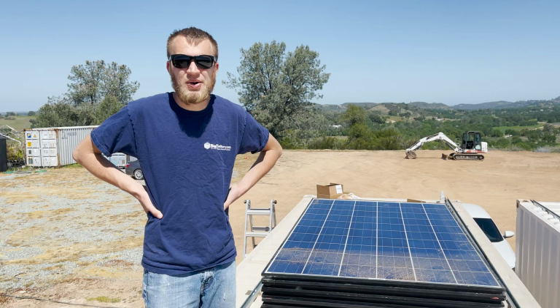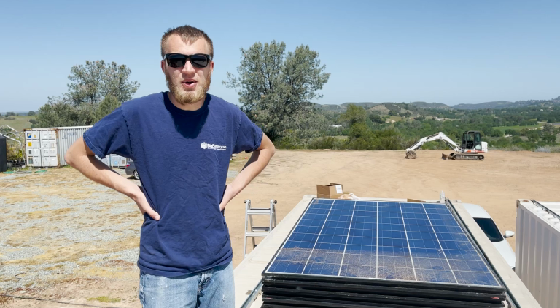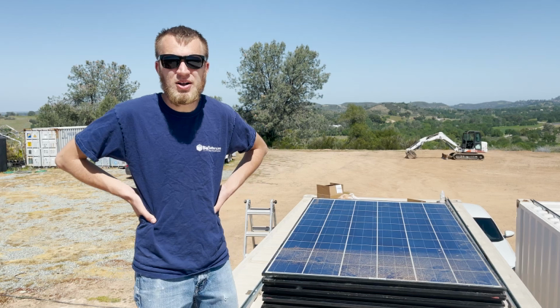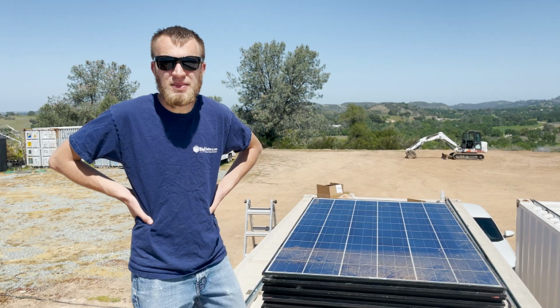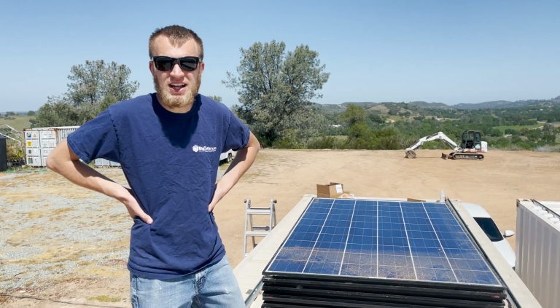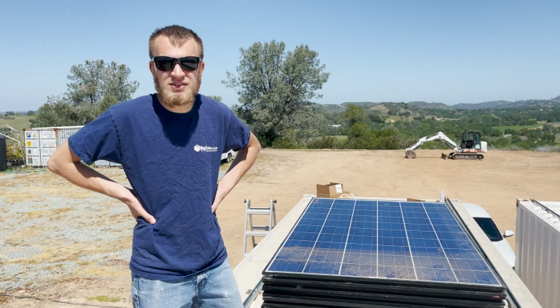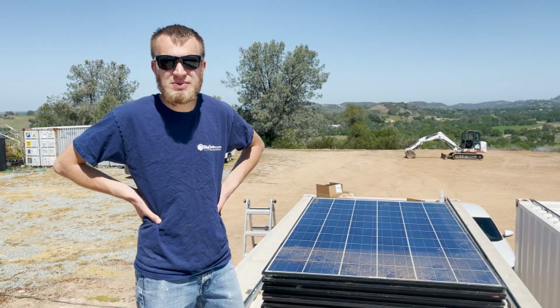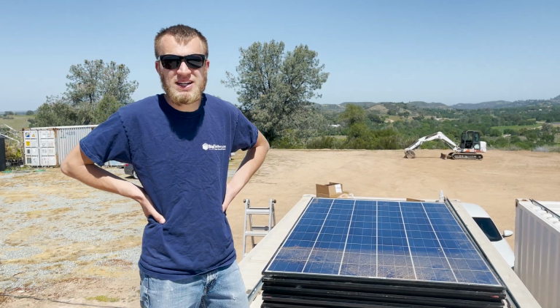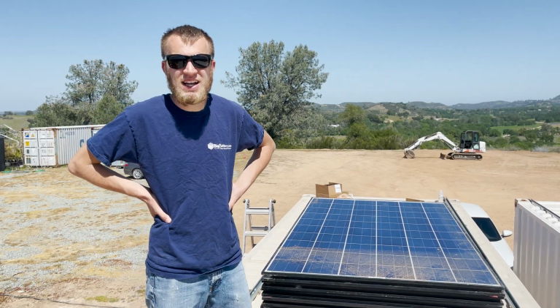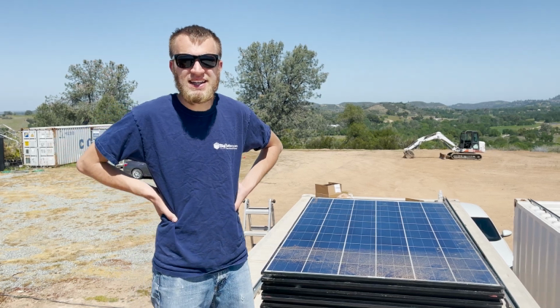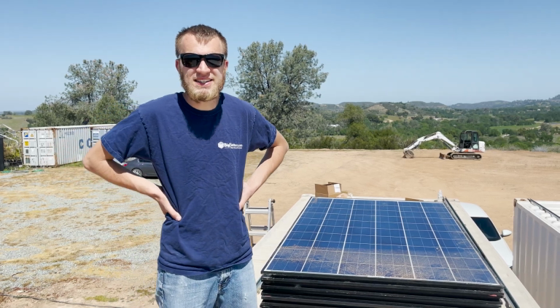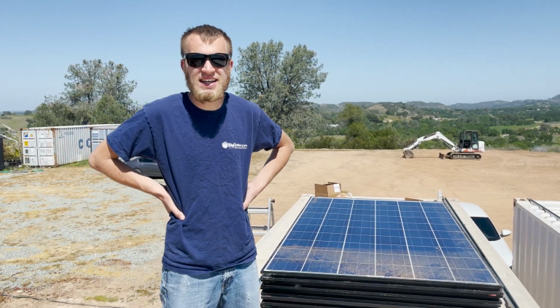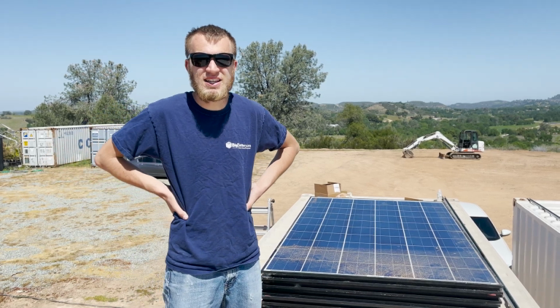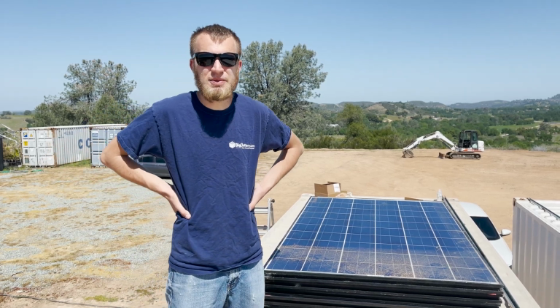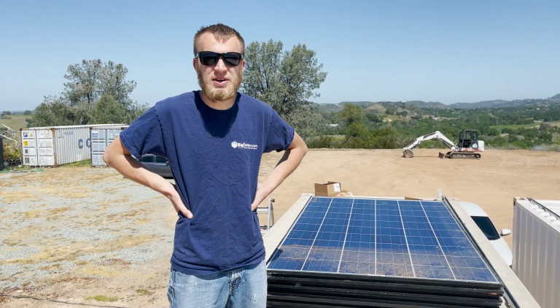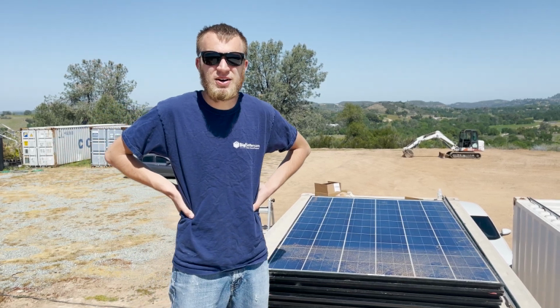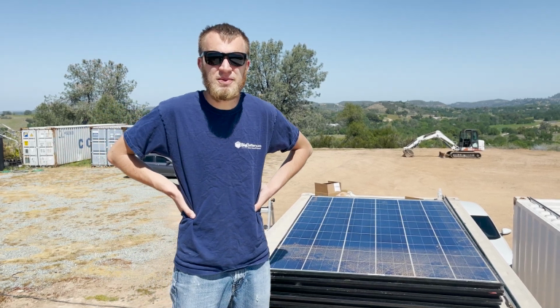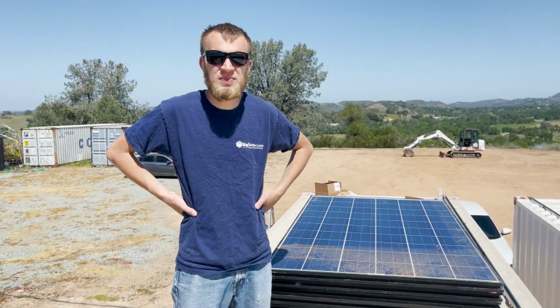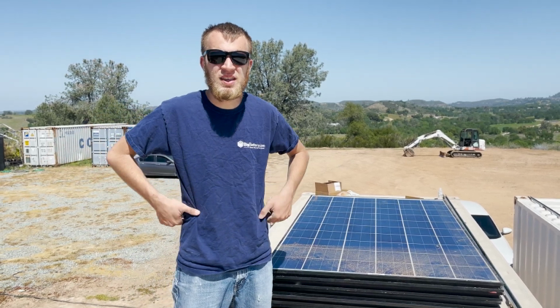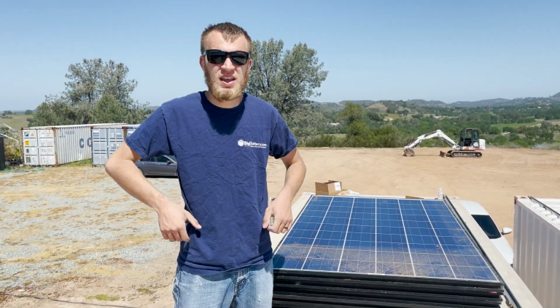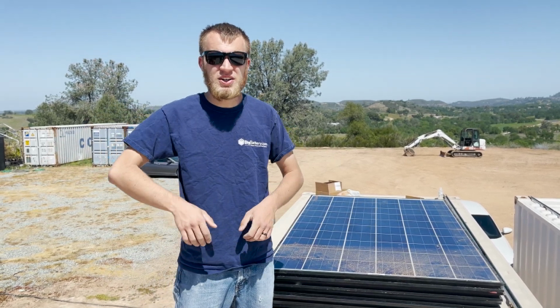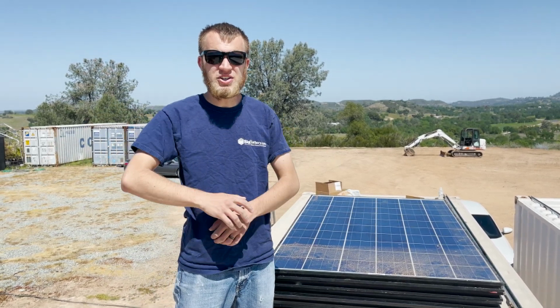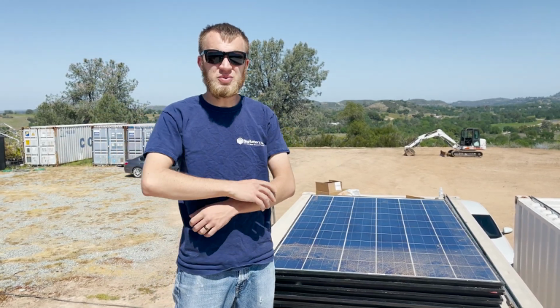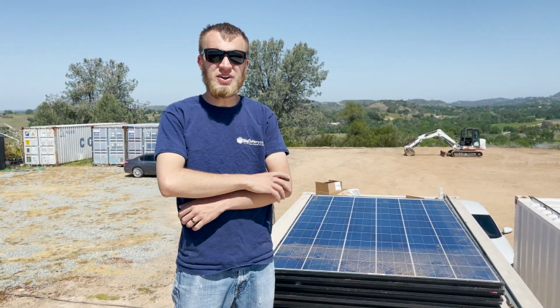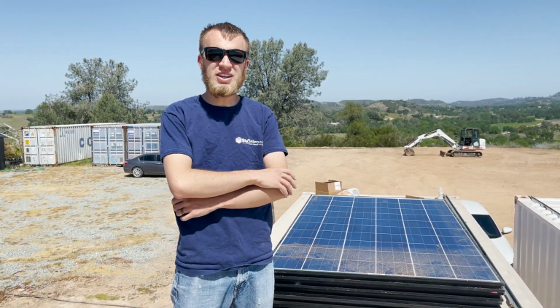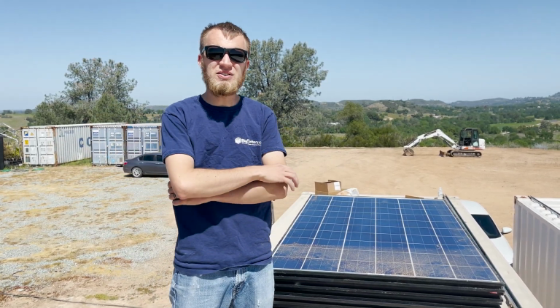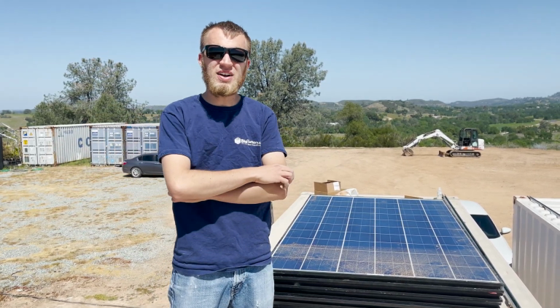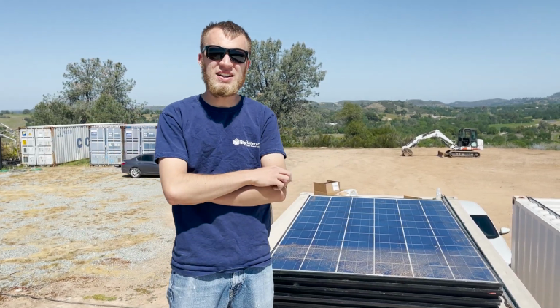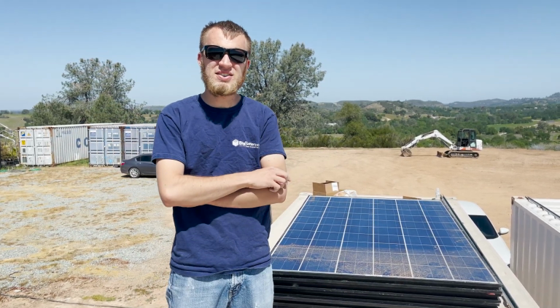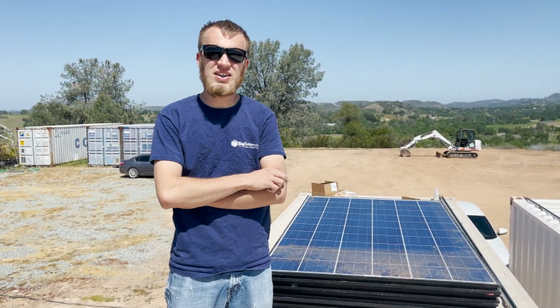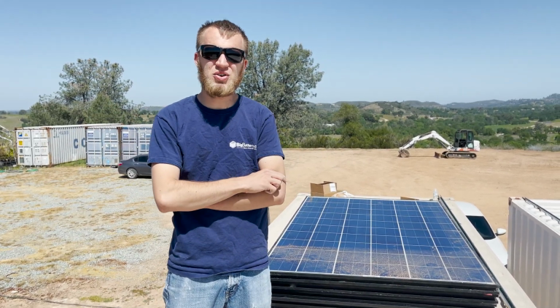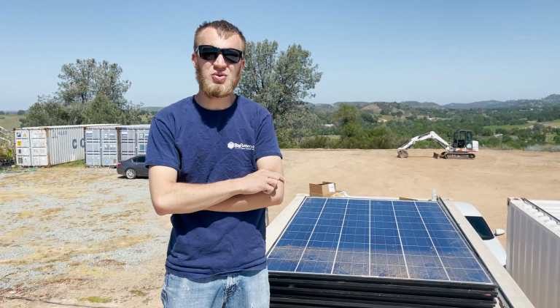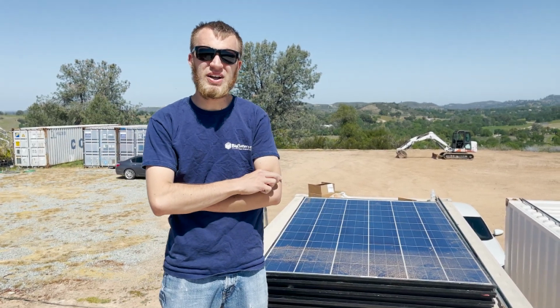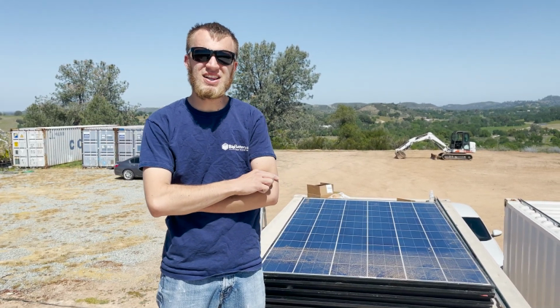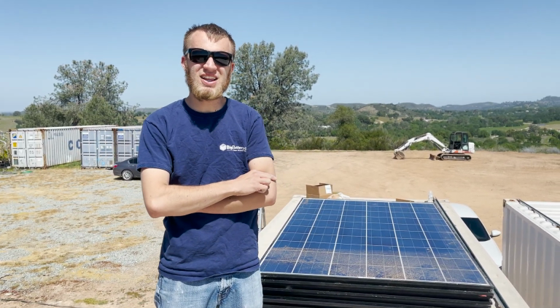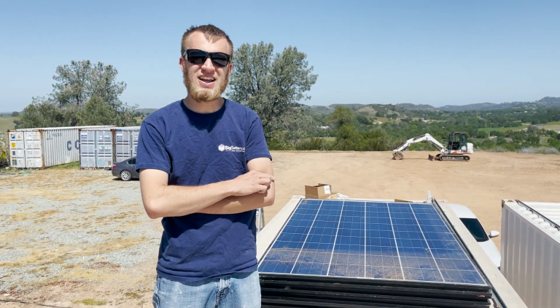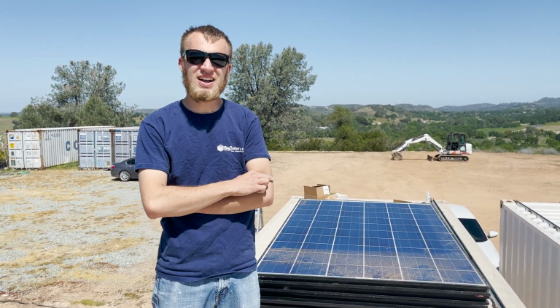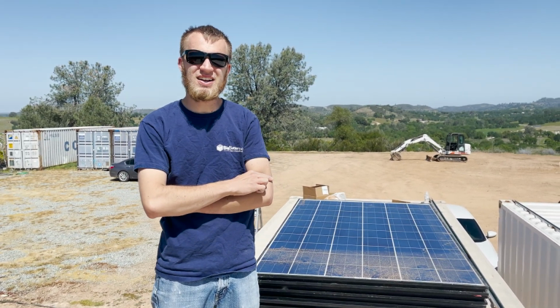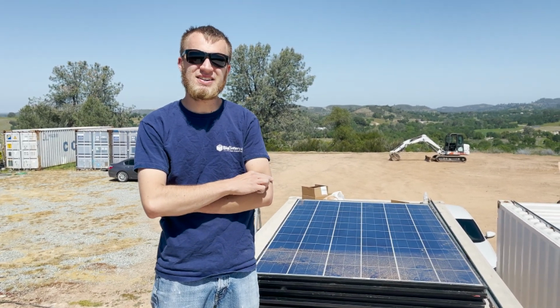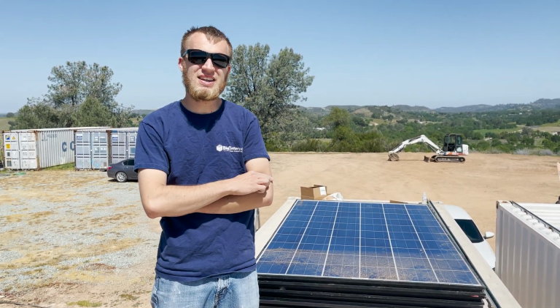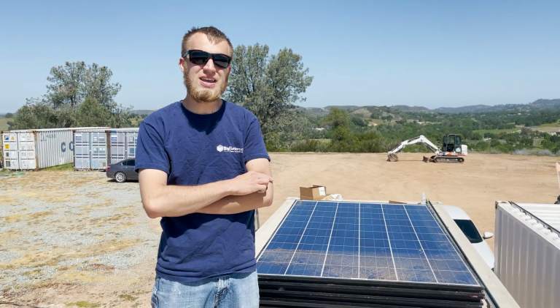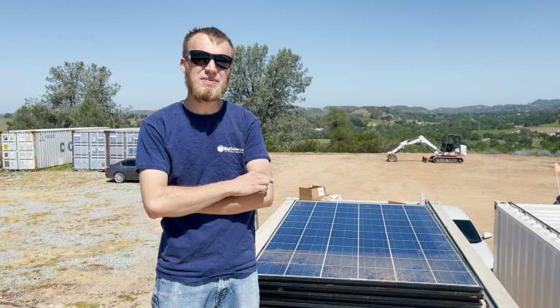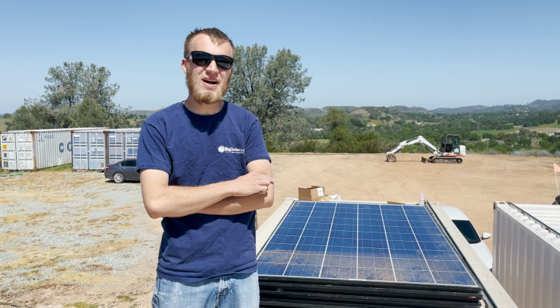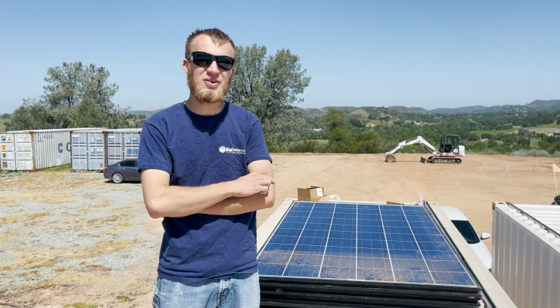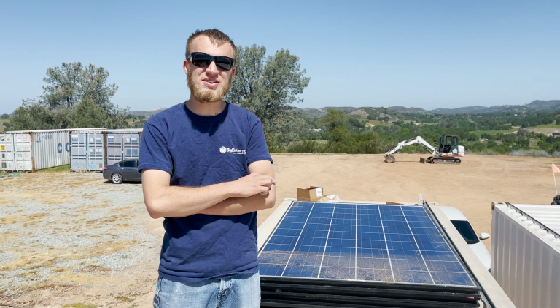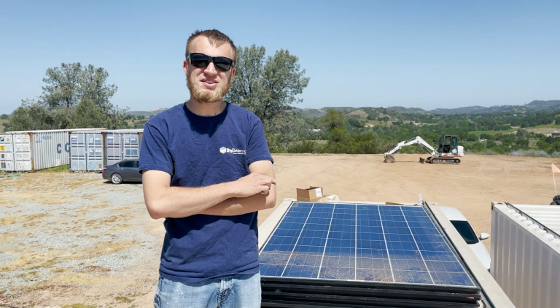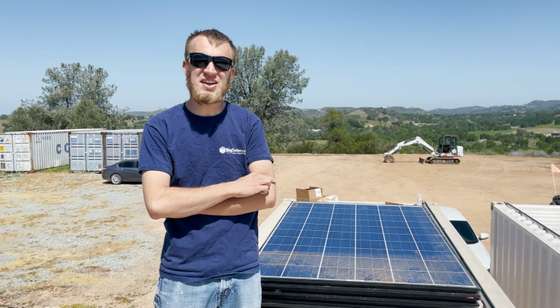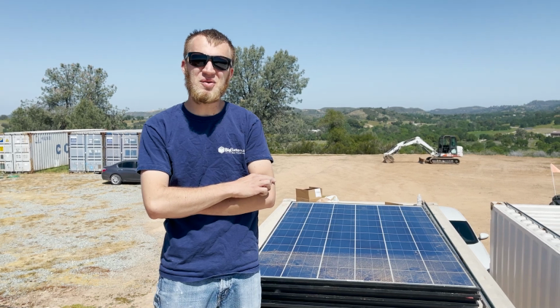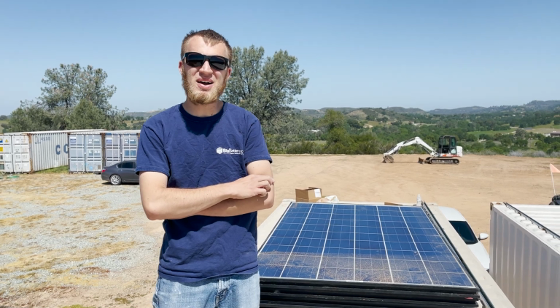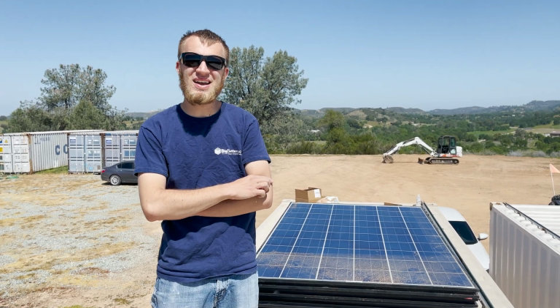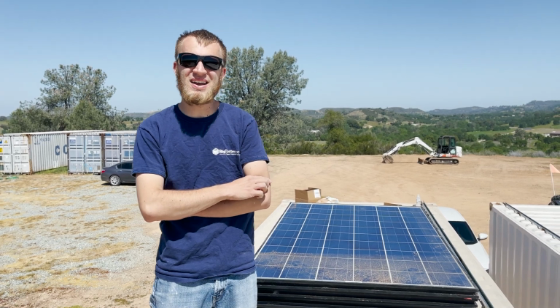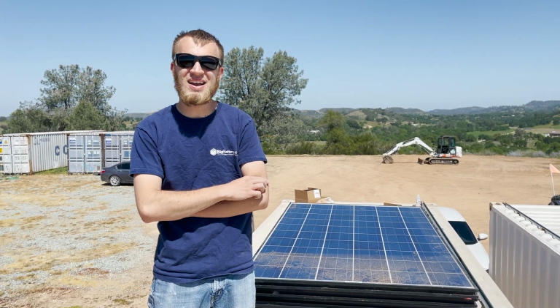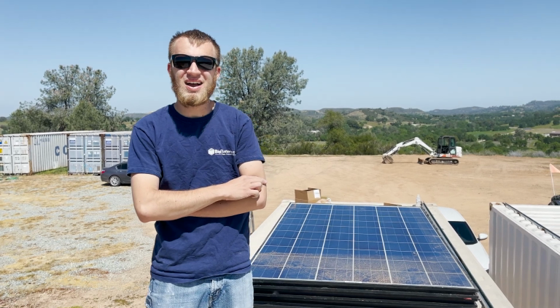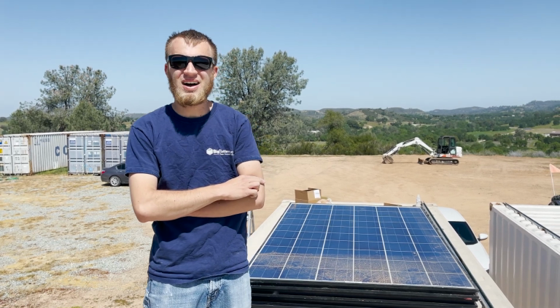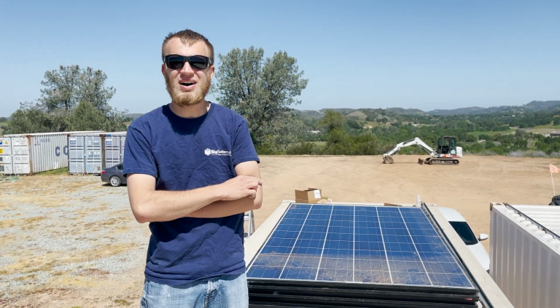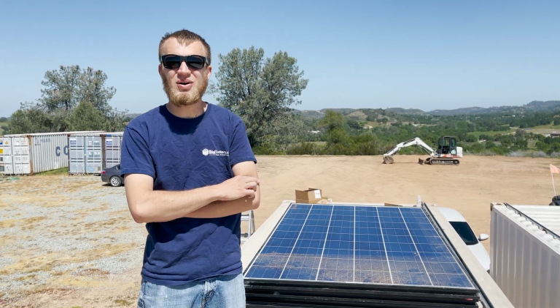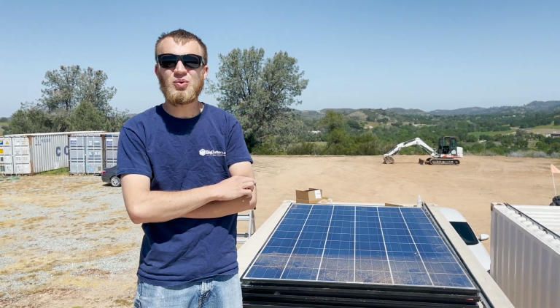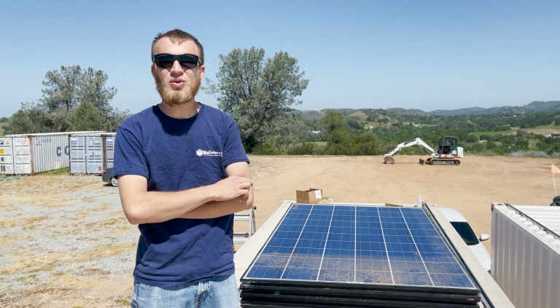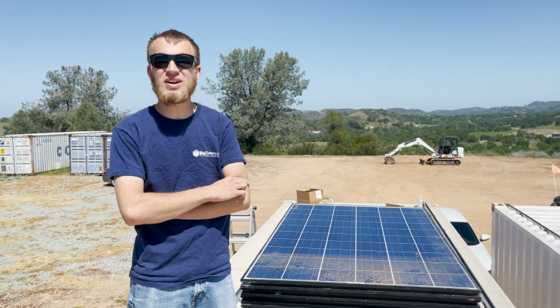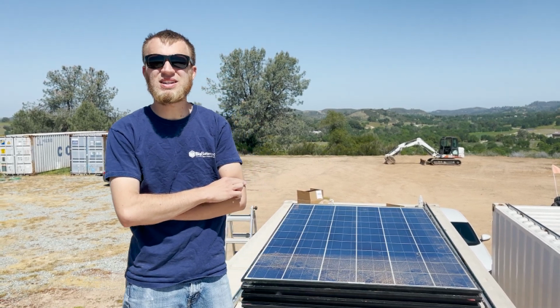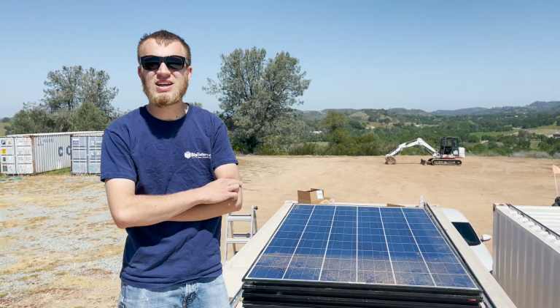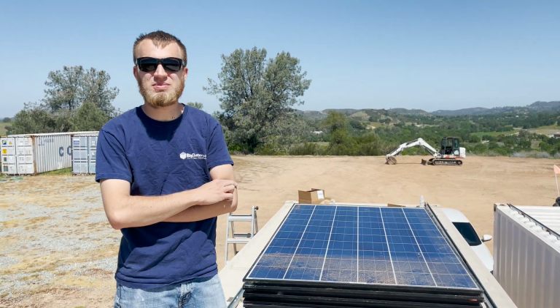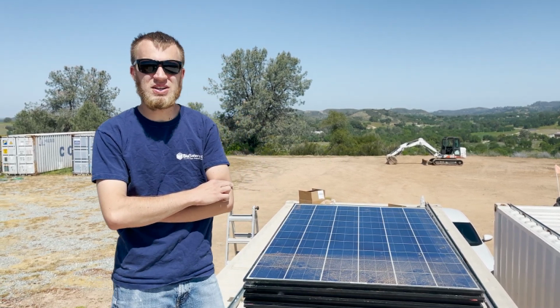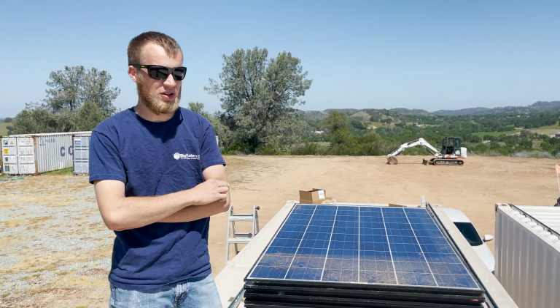Welcome back everybody, HitechLab here. Just want to give you guys a quick keep out, stay away, warning type deal.